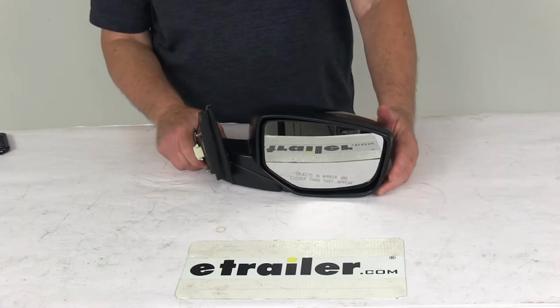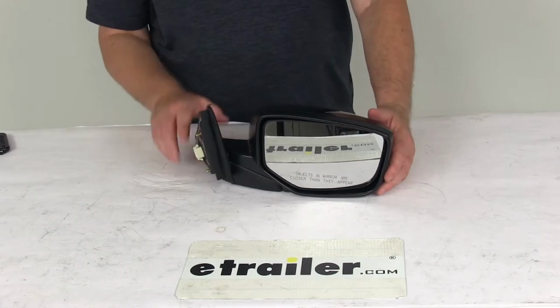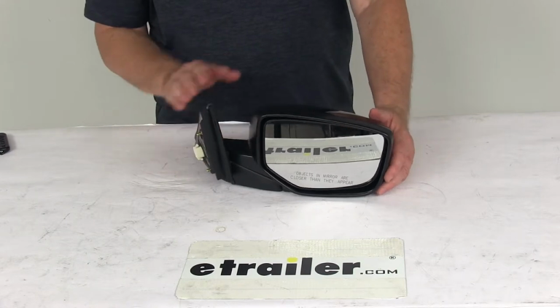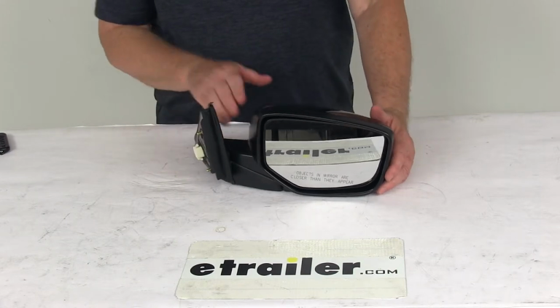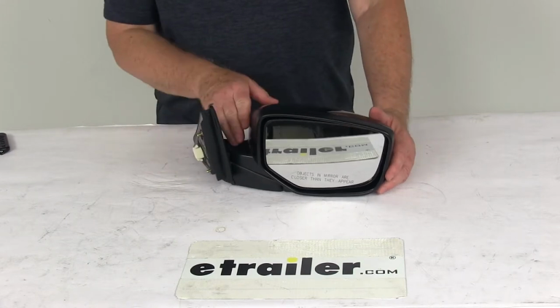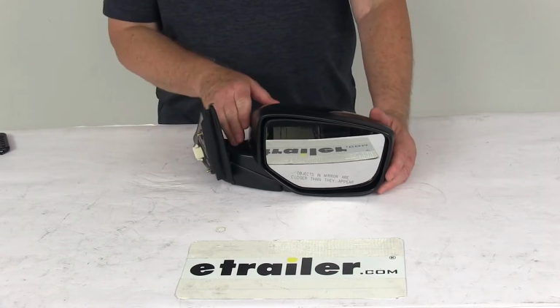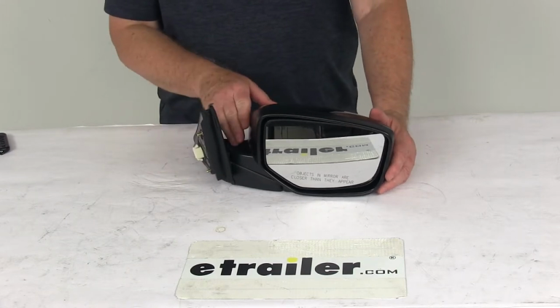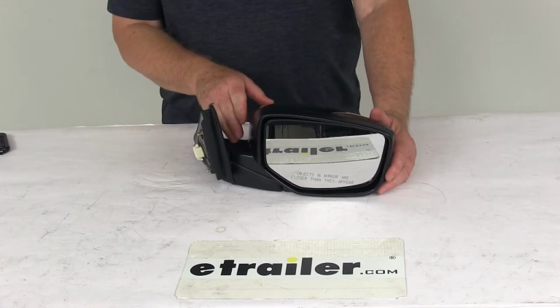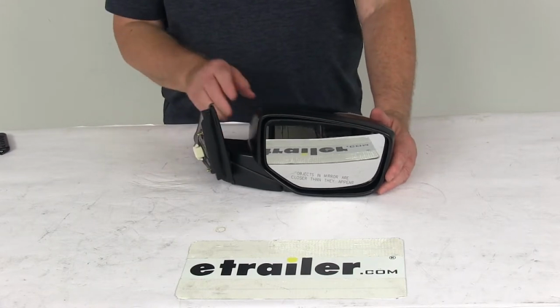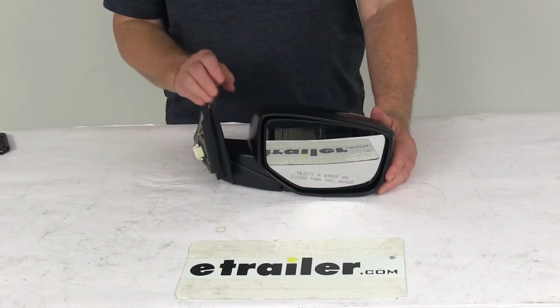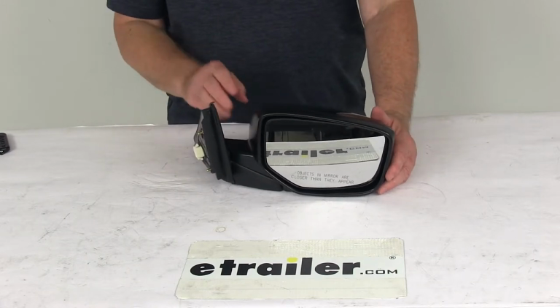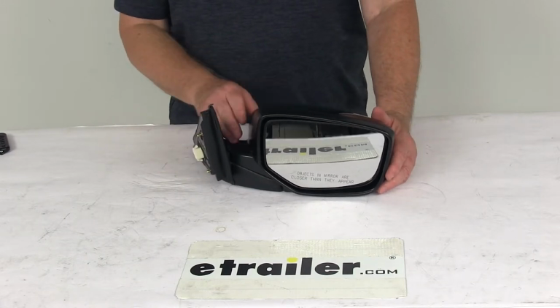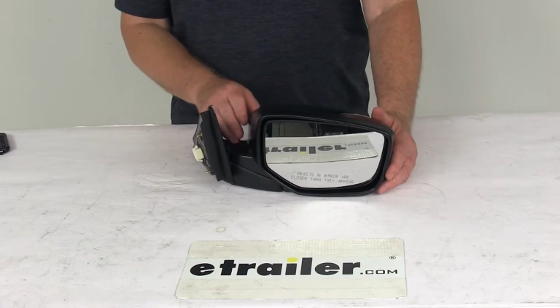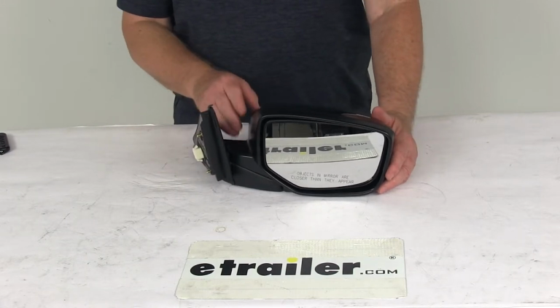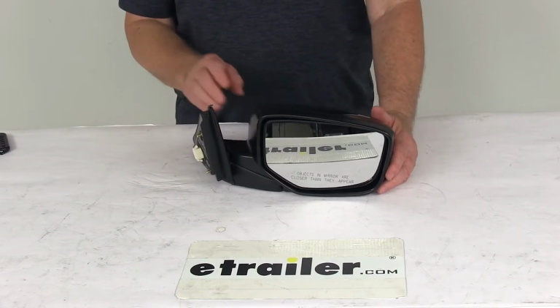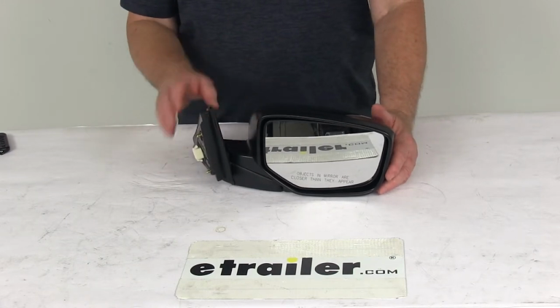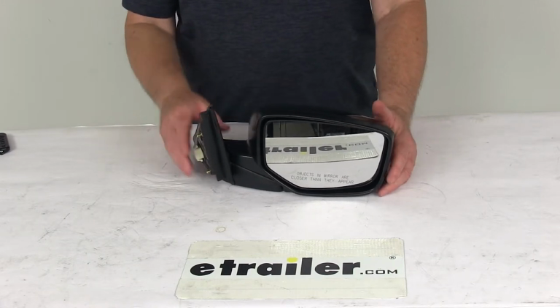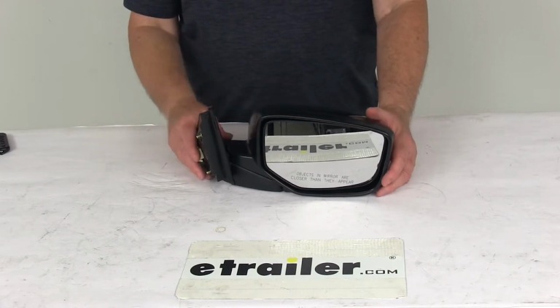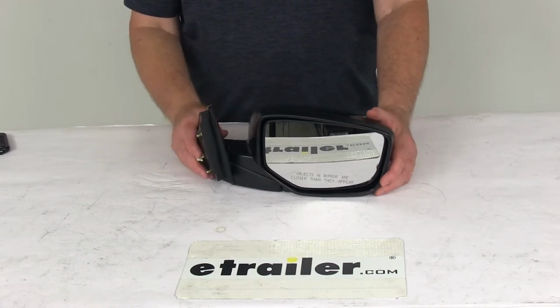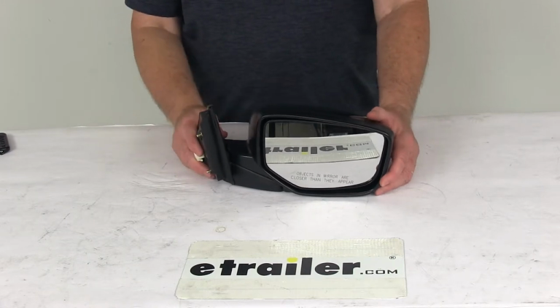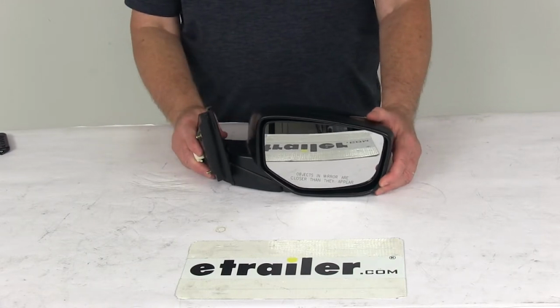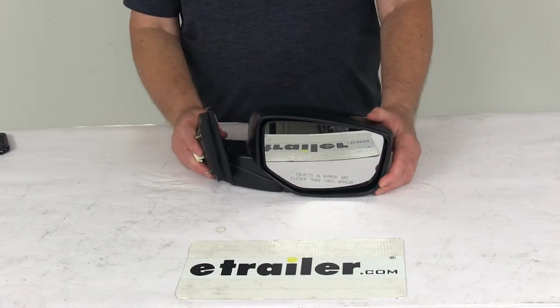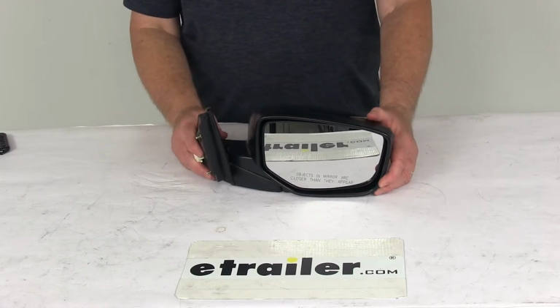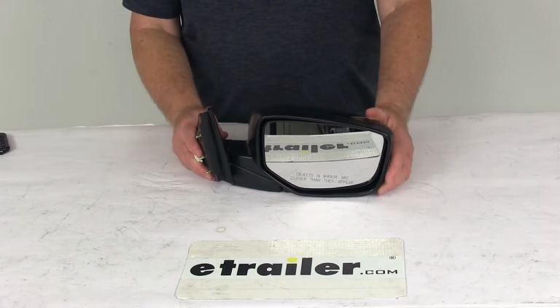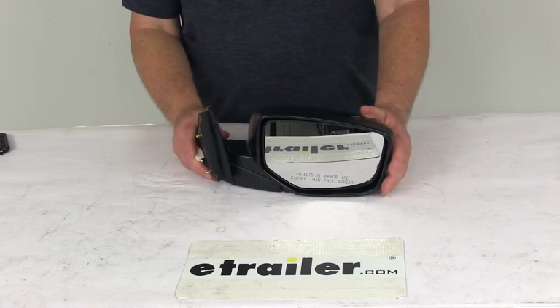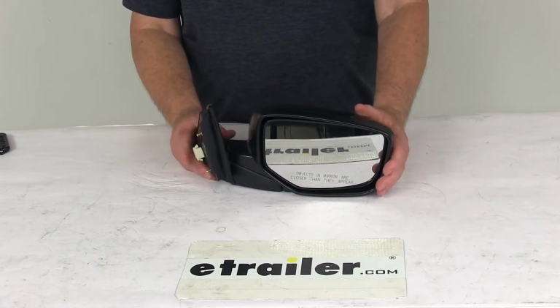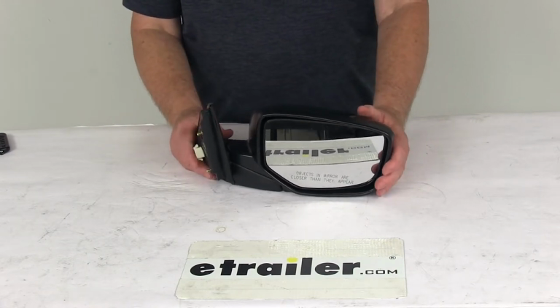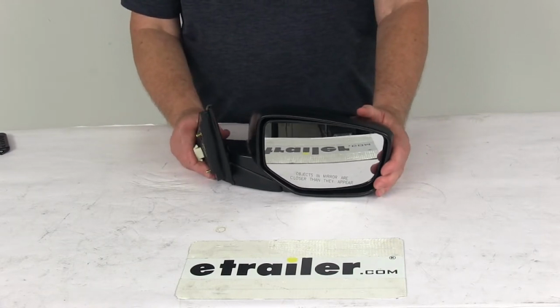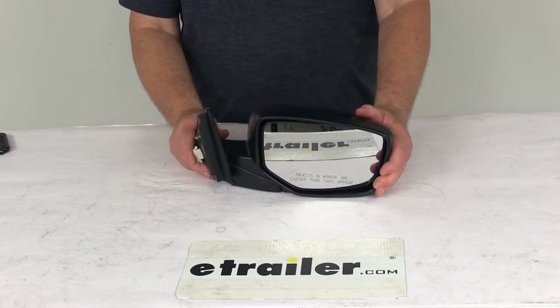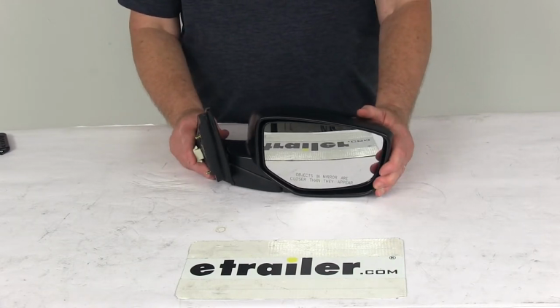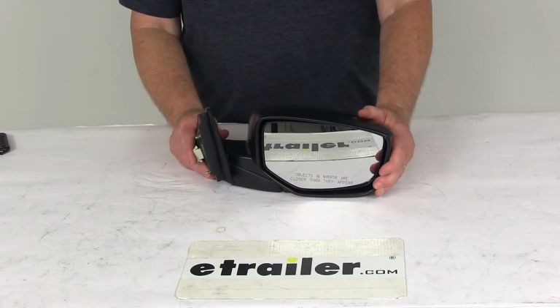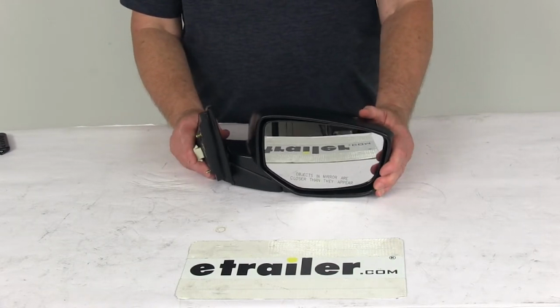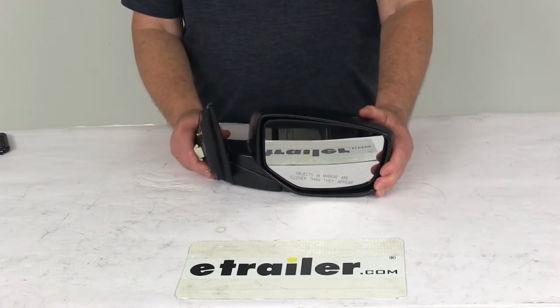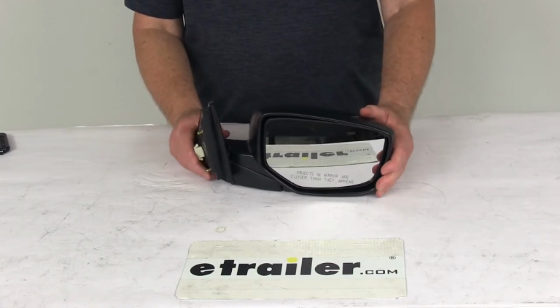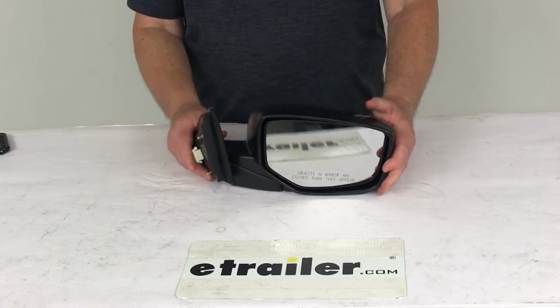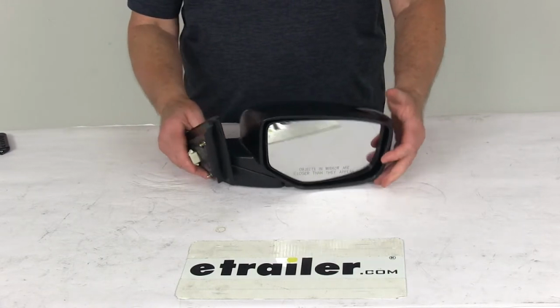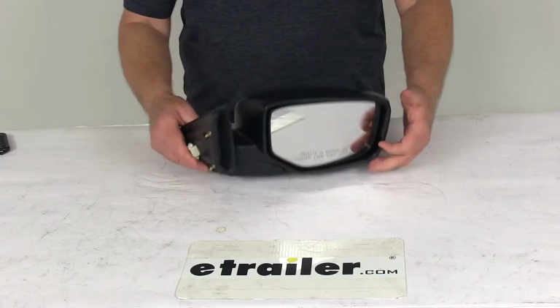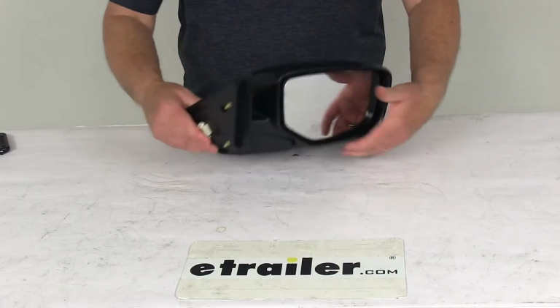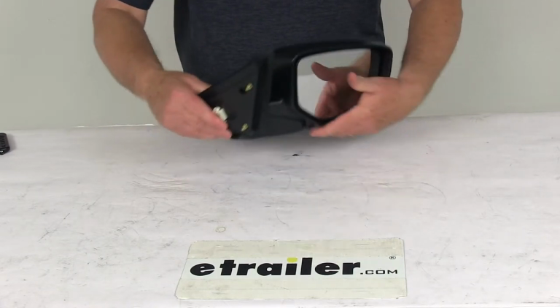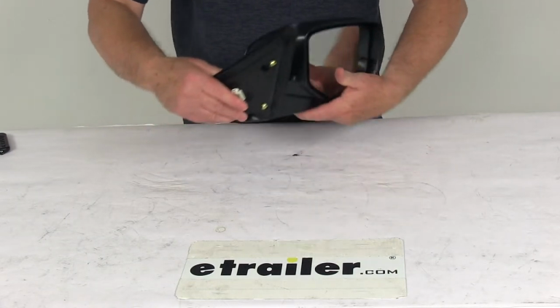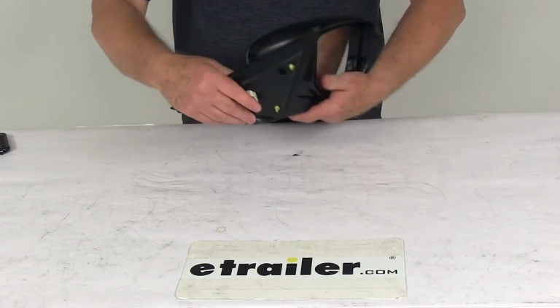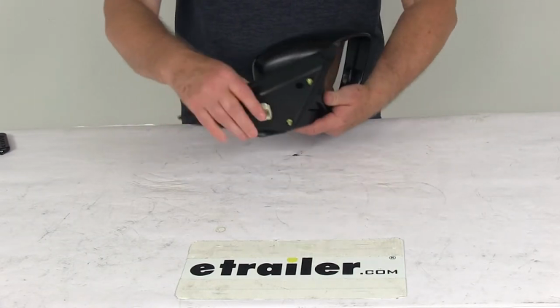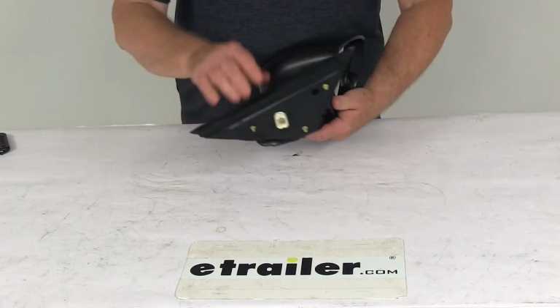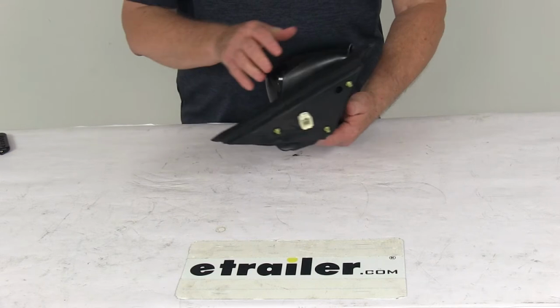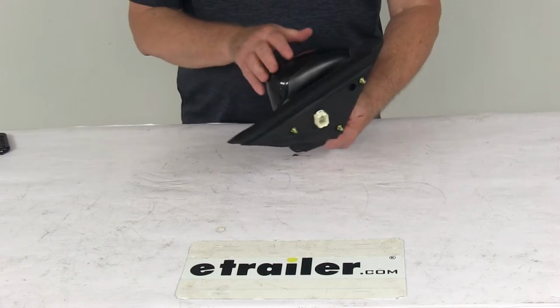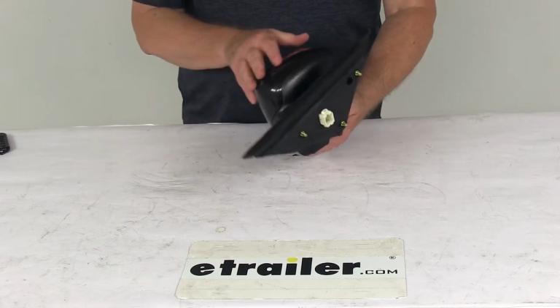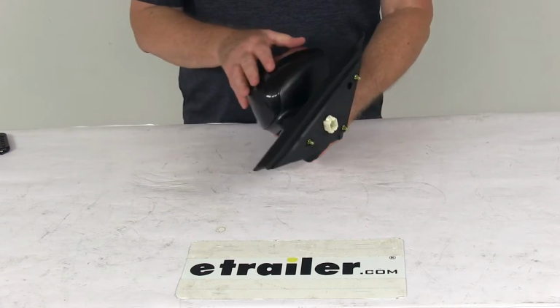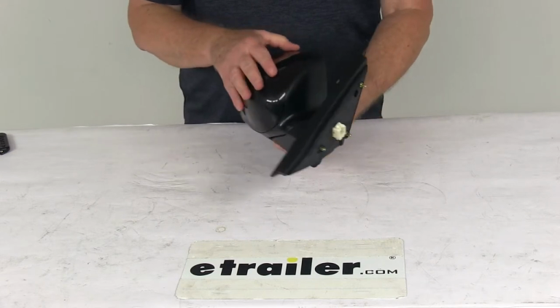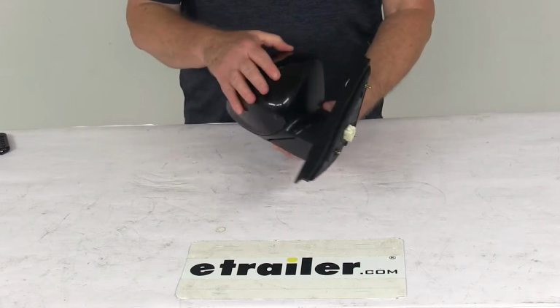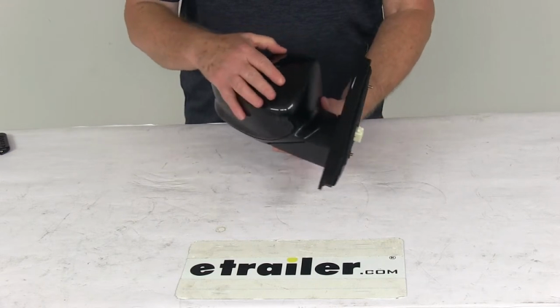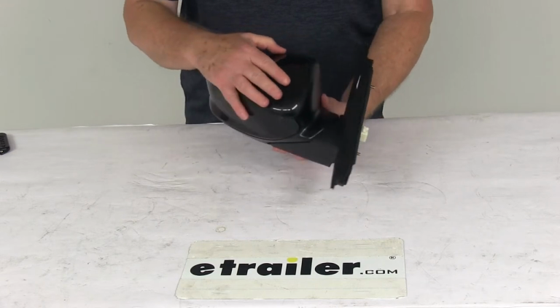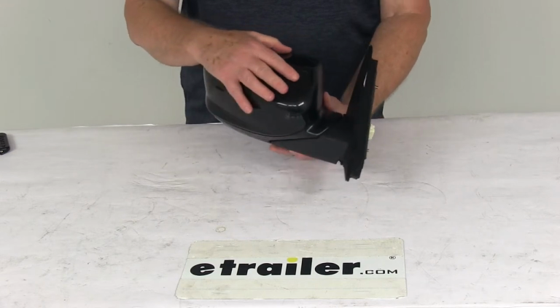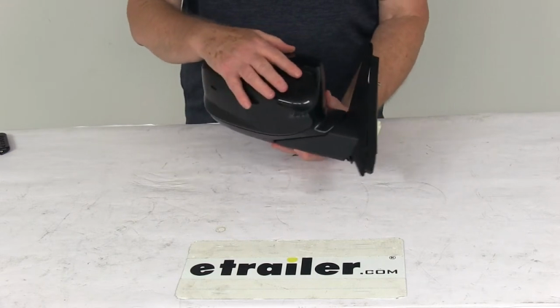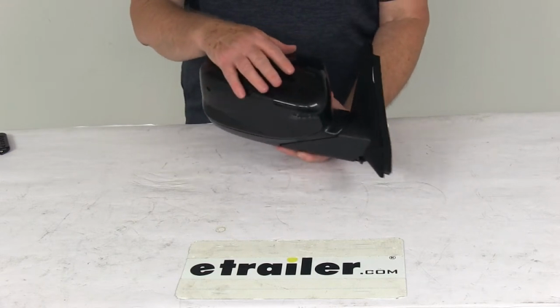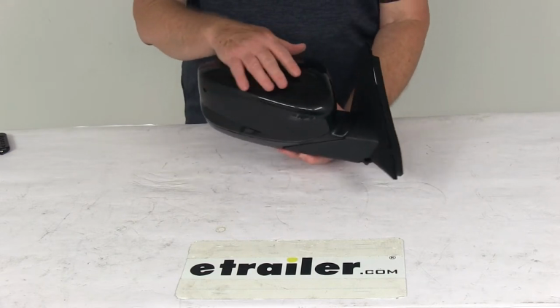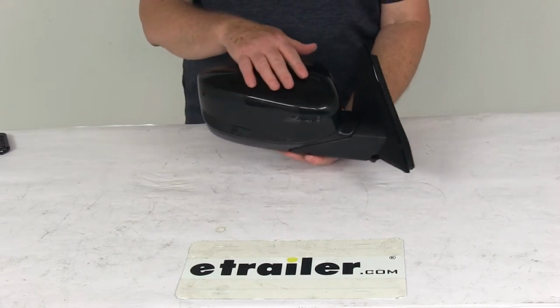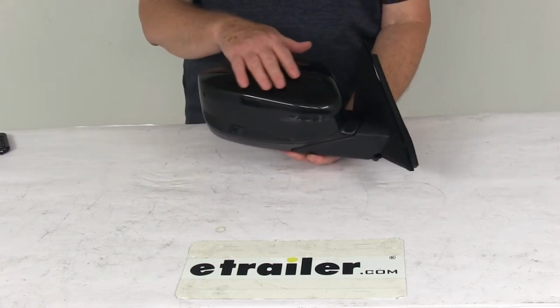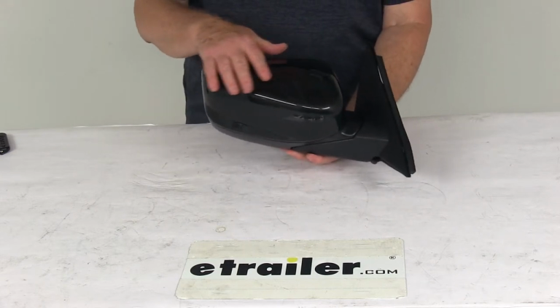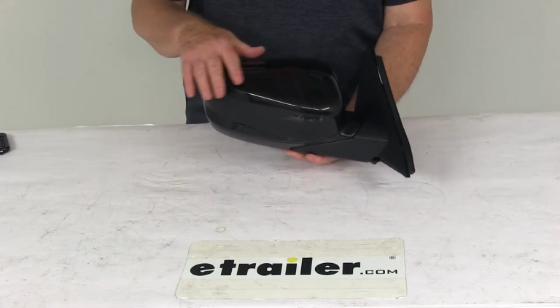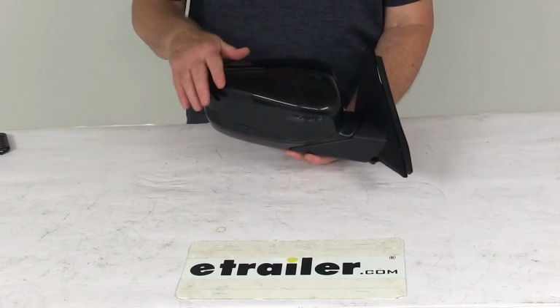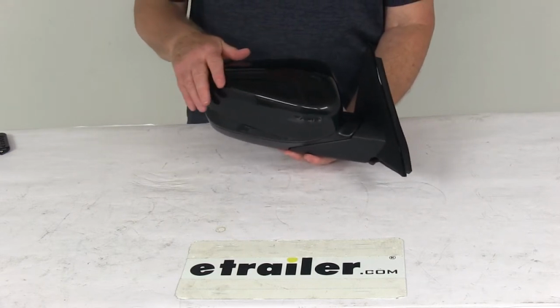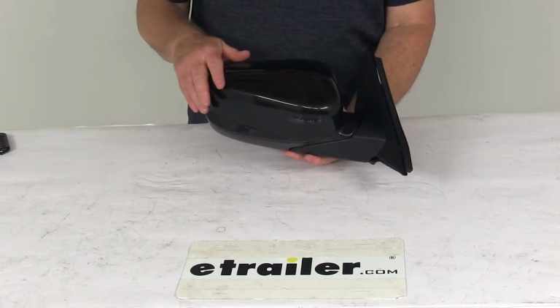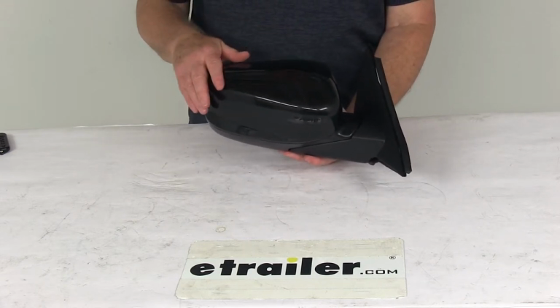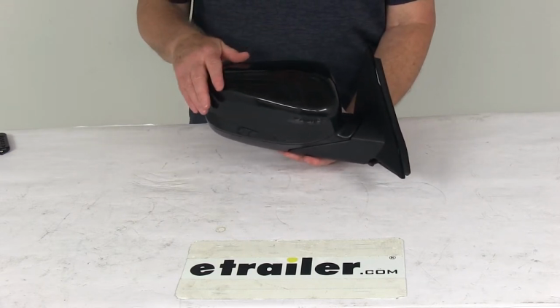It has a breakaway design, so the mirror will fold when struck to prevent breakage. The mirror is in a nice durable black ABS plastic housing.